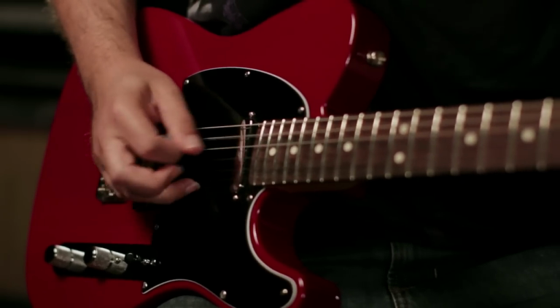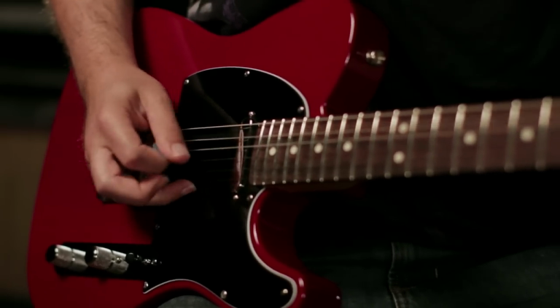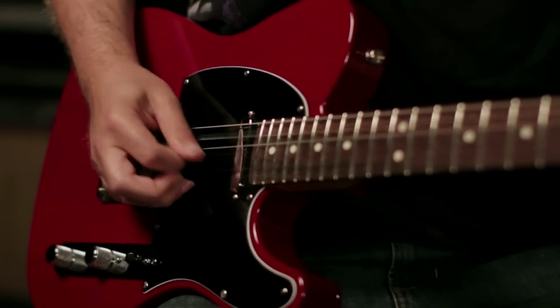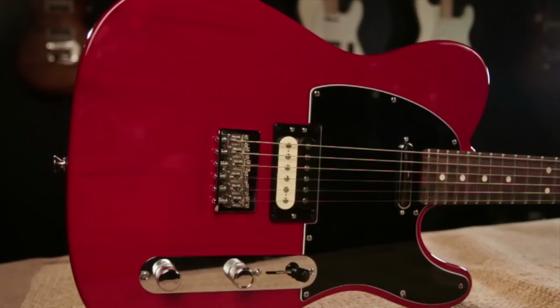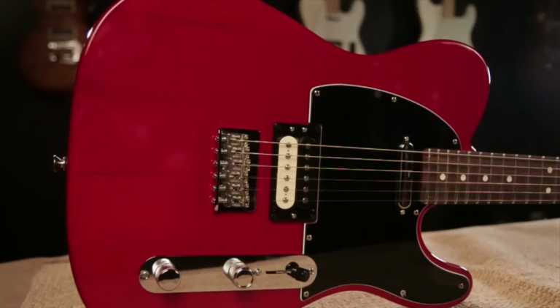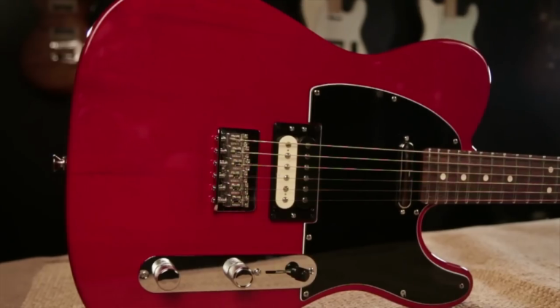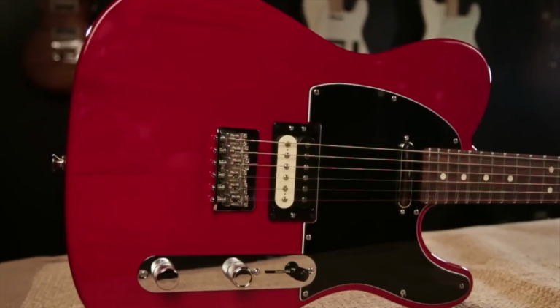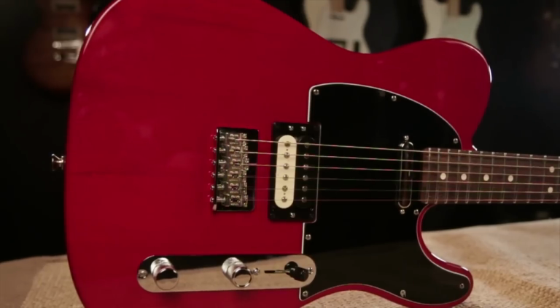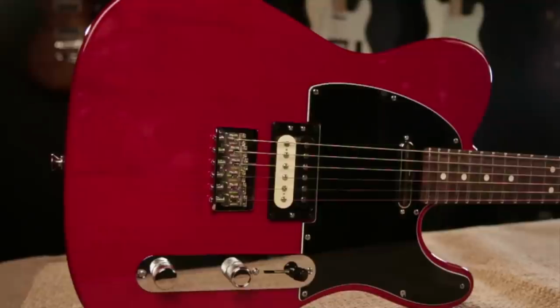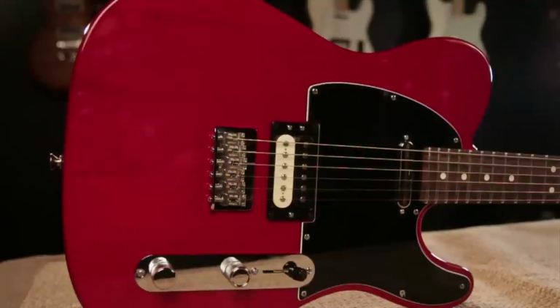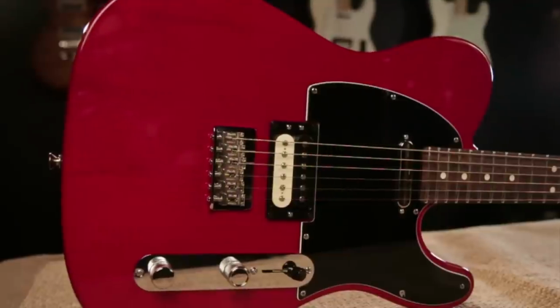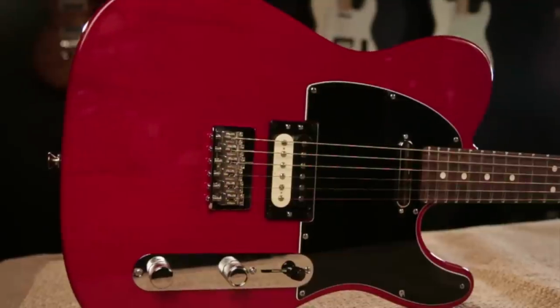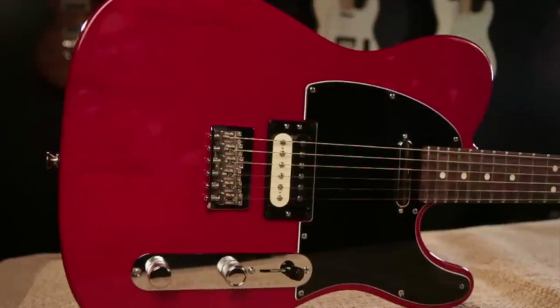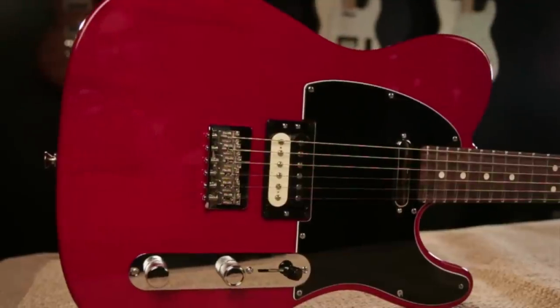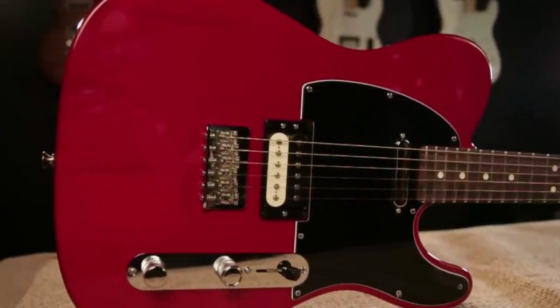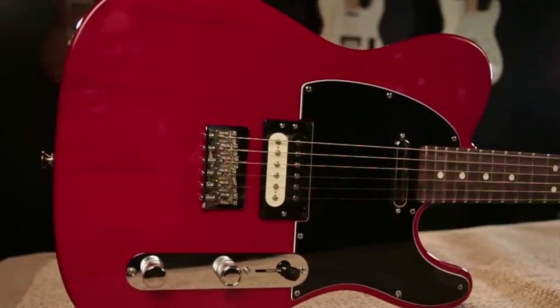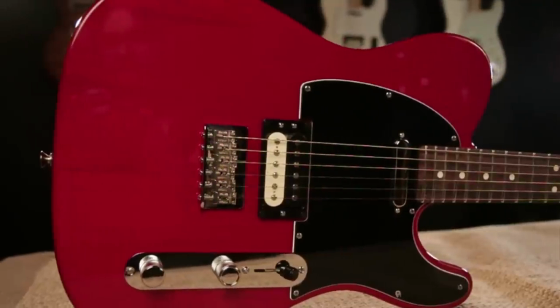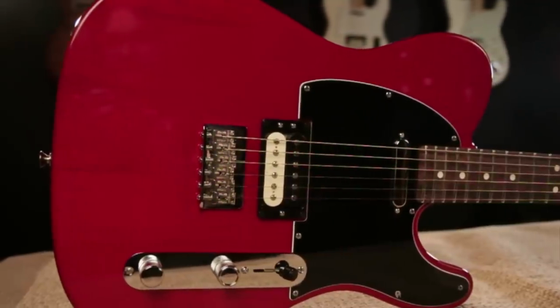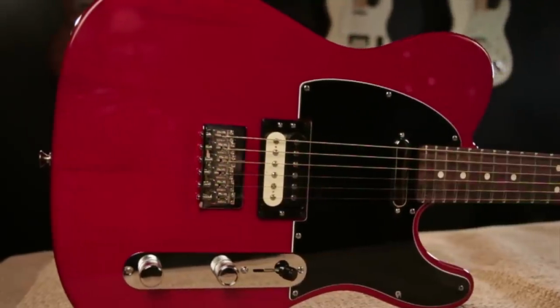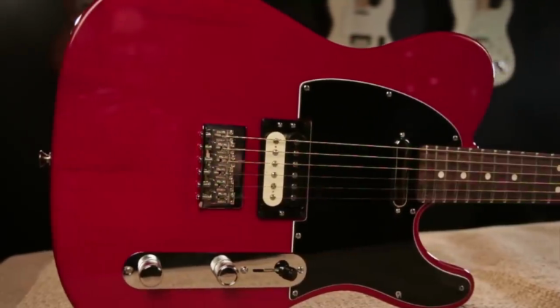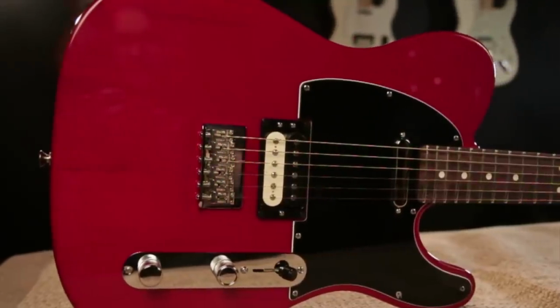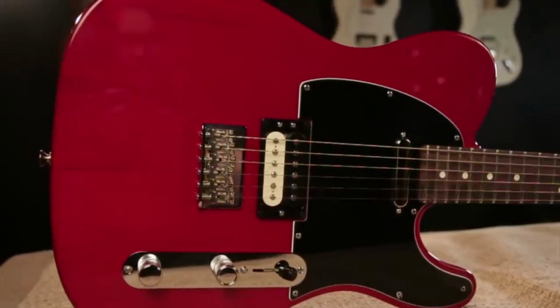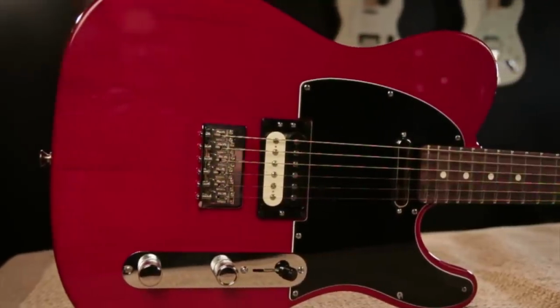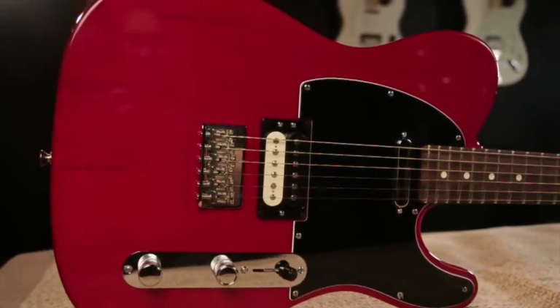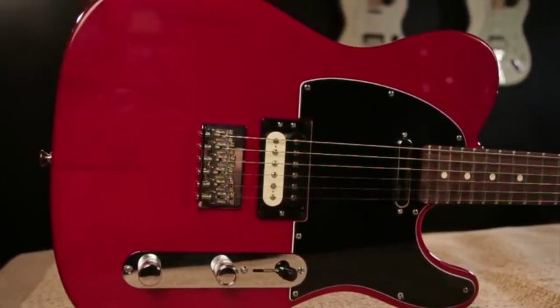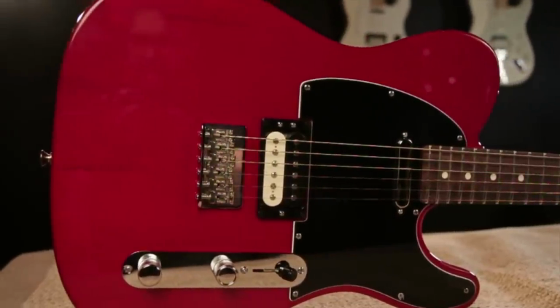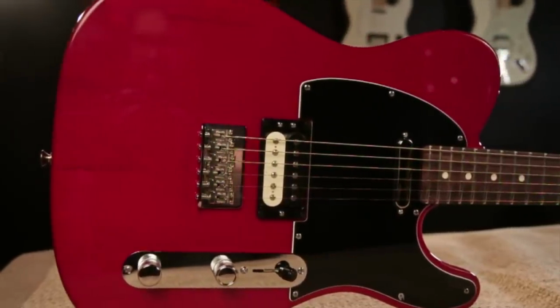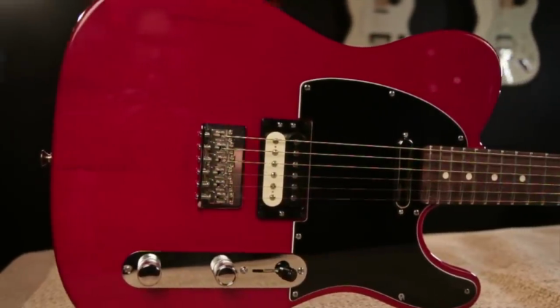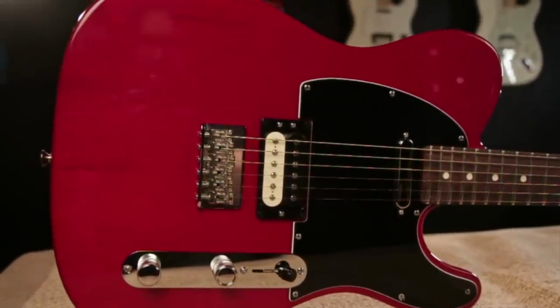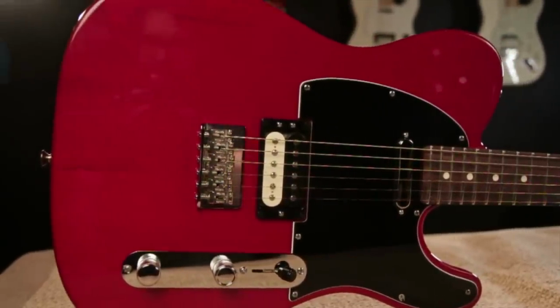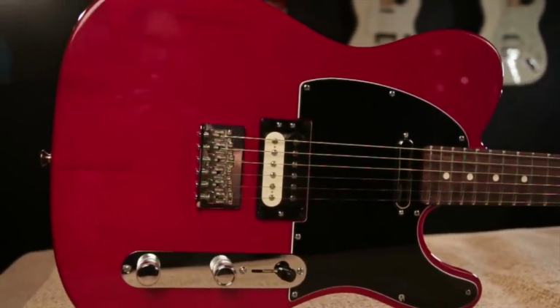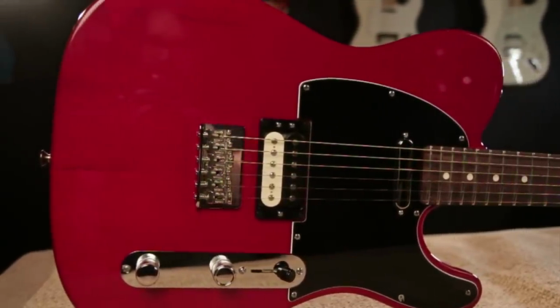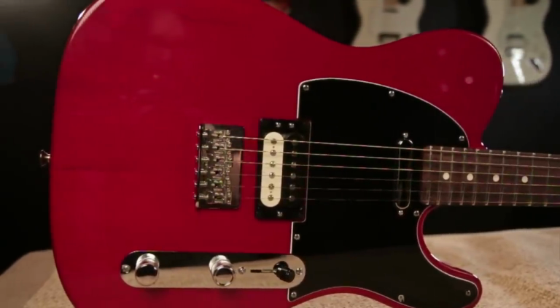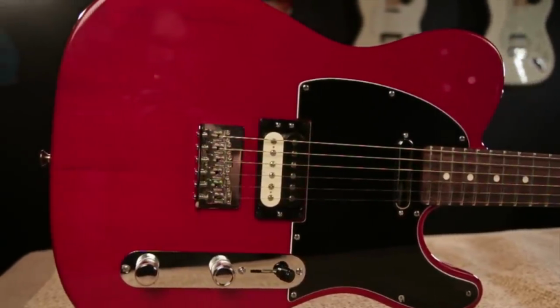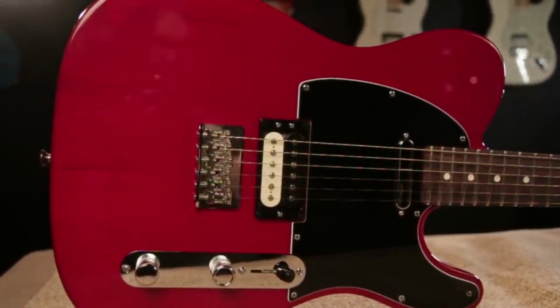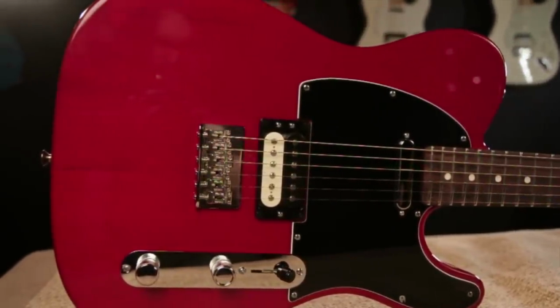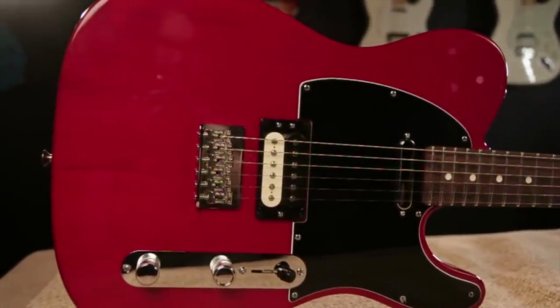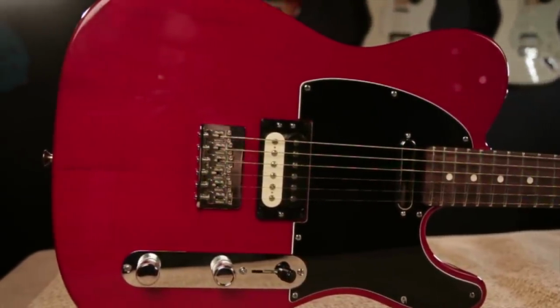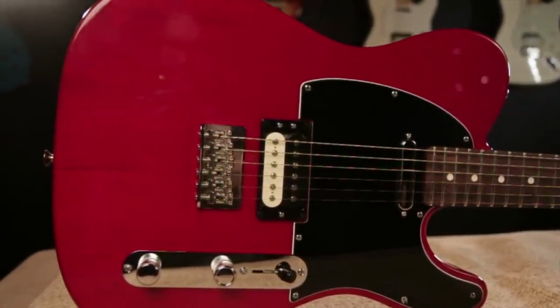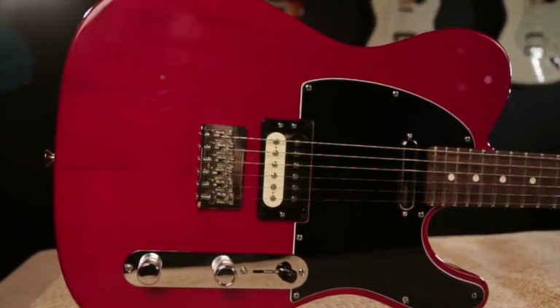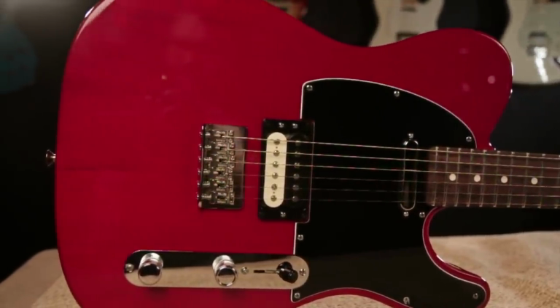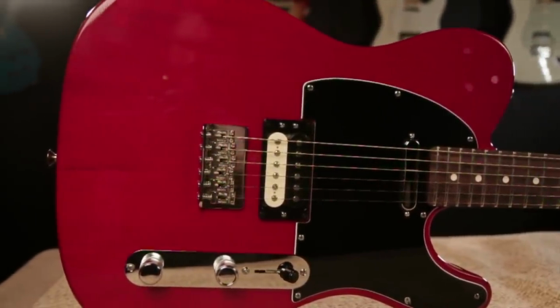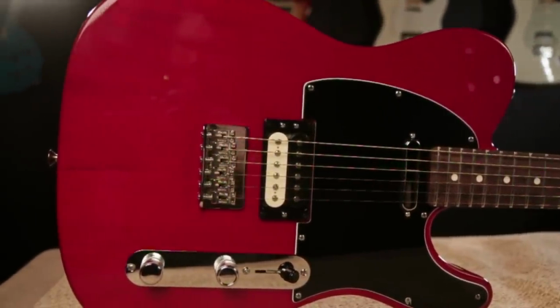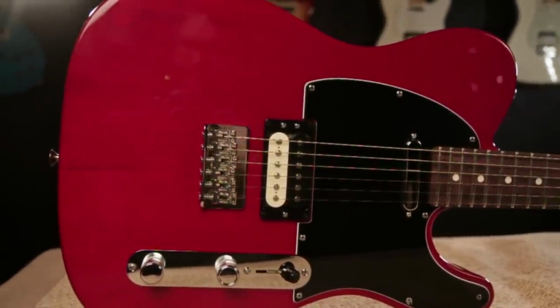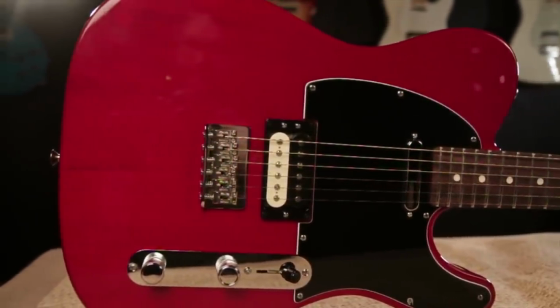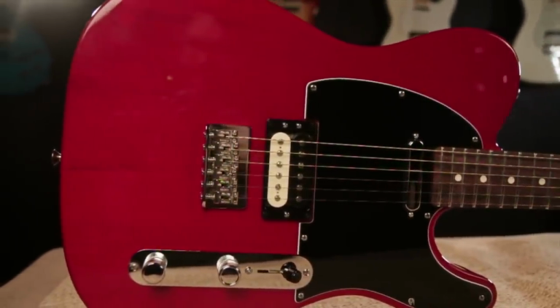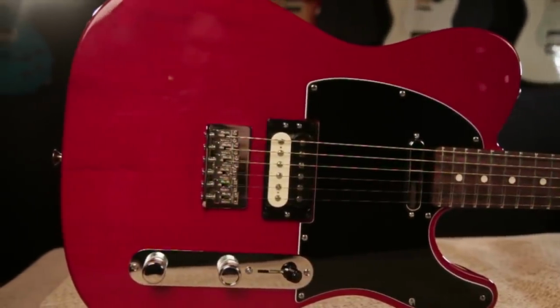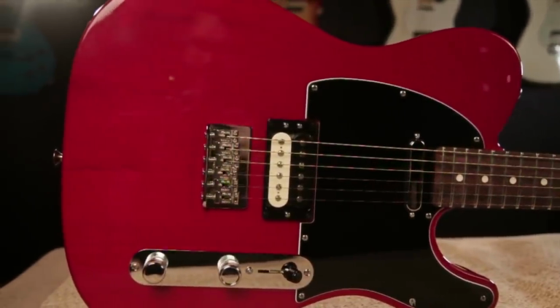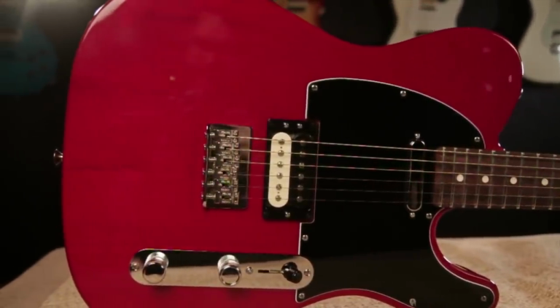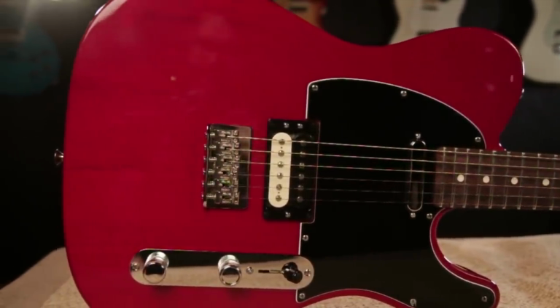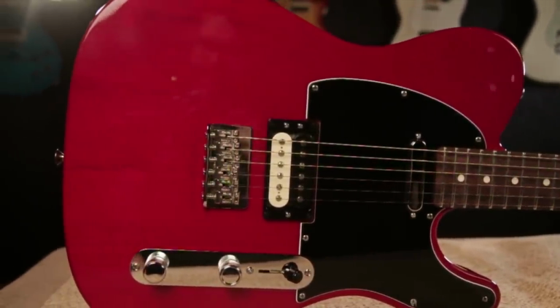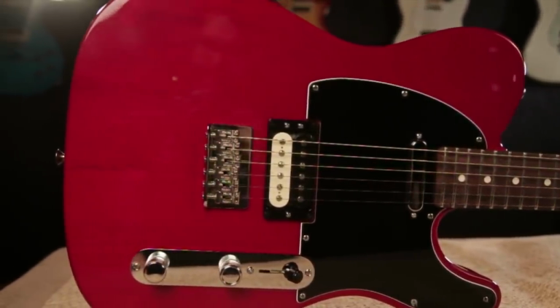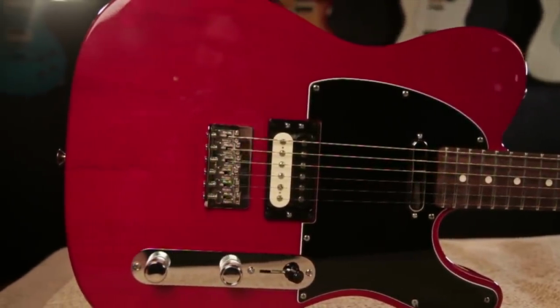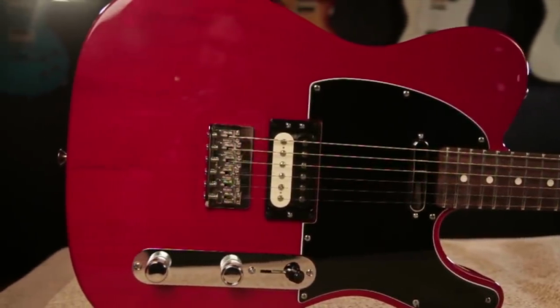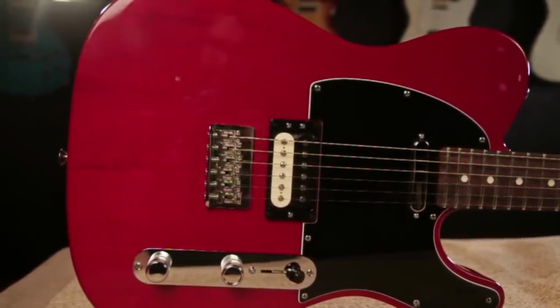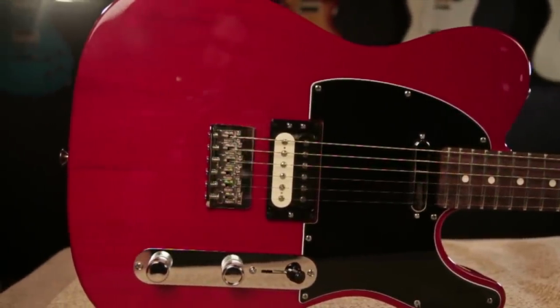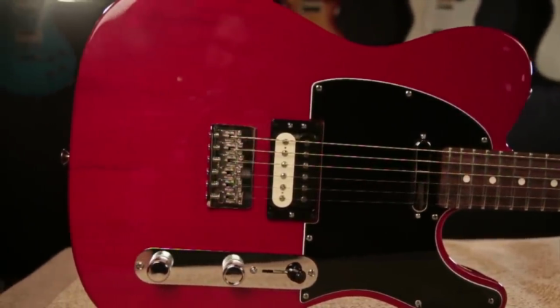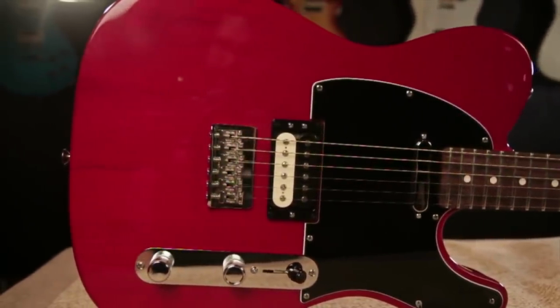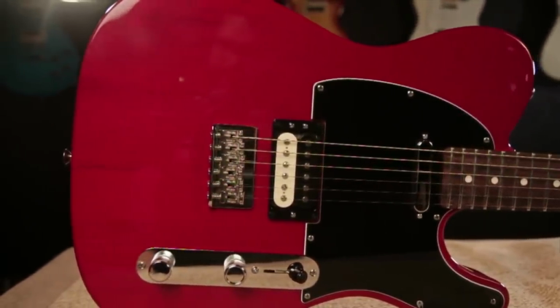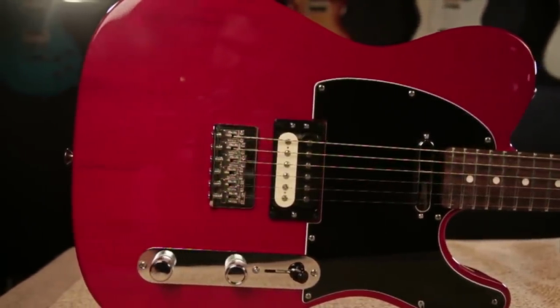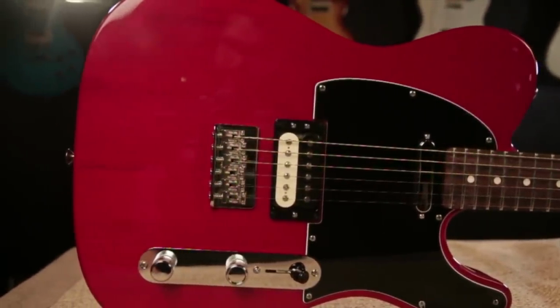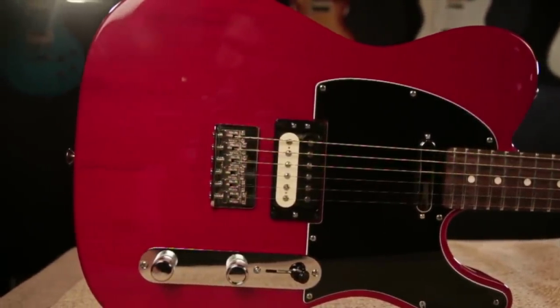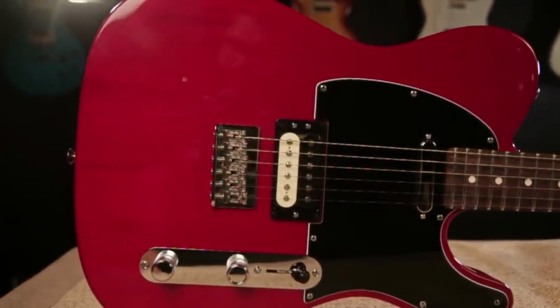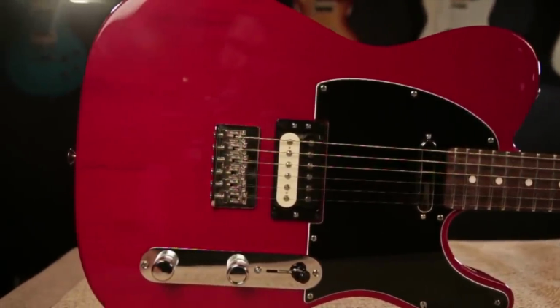Get your hands on the new Fender USA Pro Telecaster only at a Guitar Center store near you, or check it out at GuitarCenter.com.